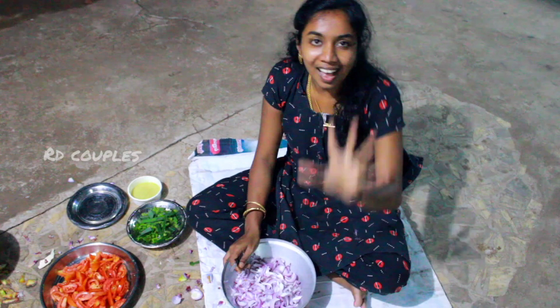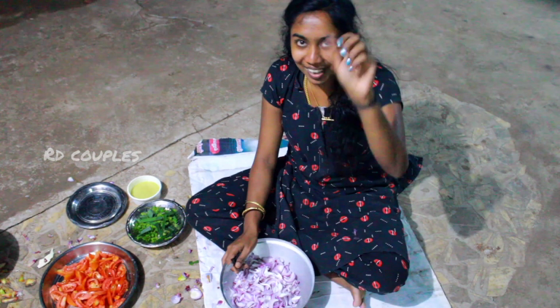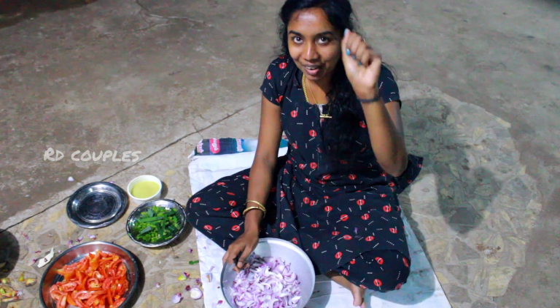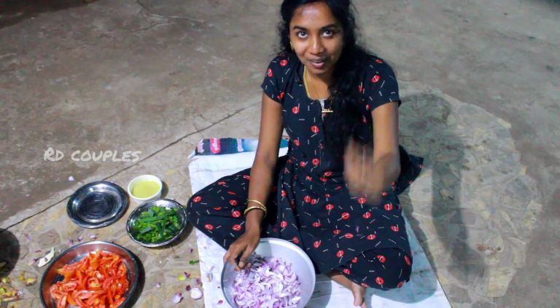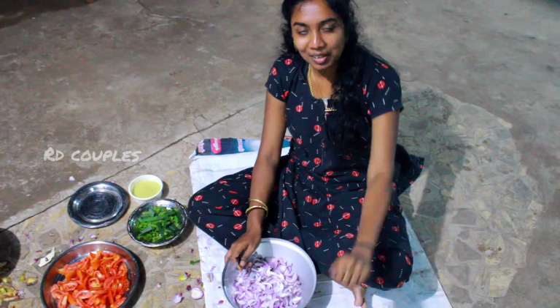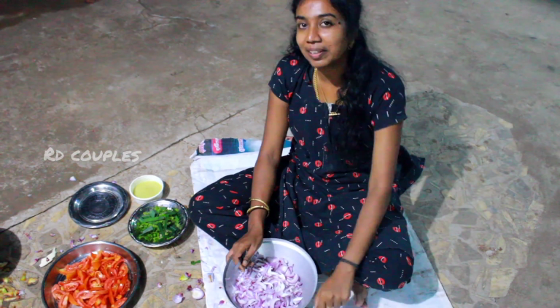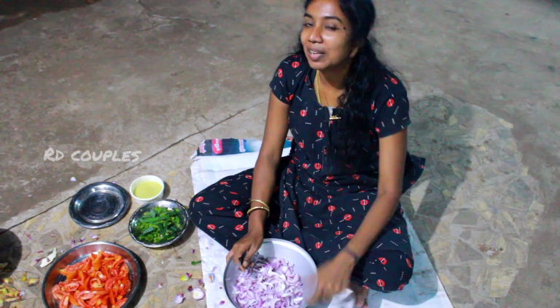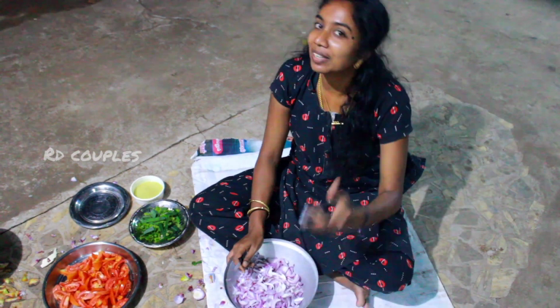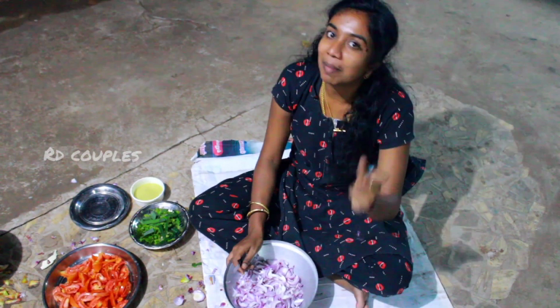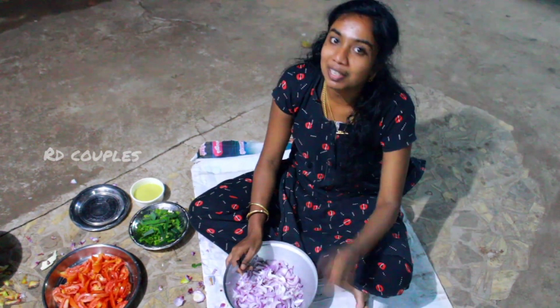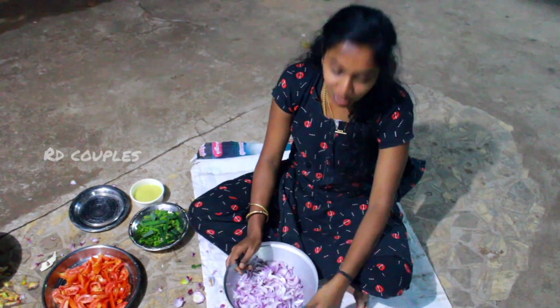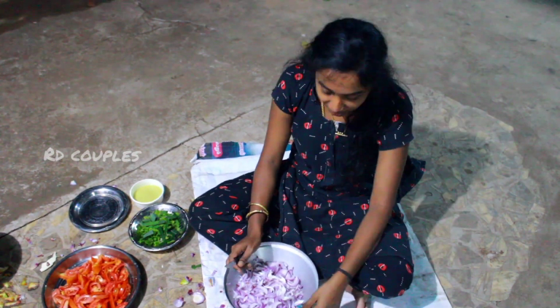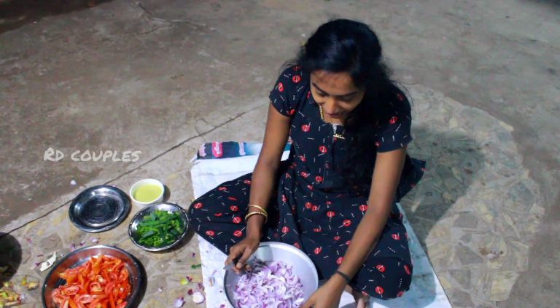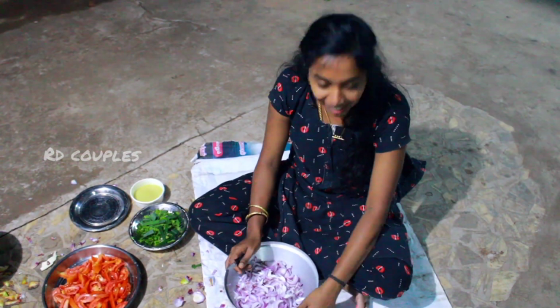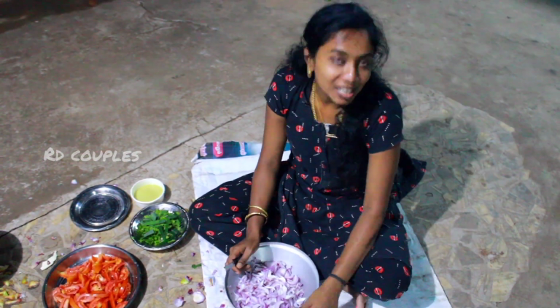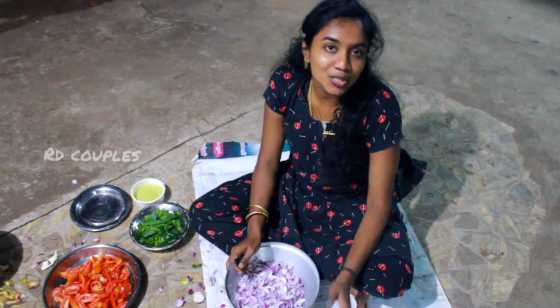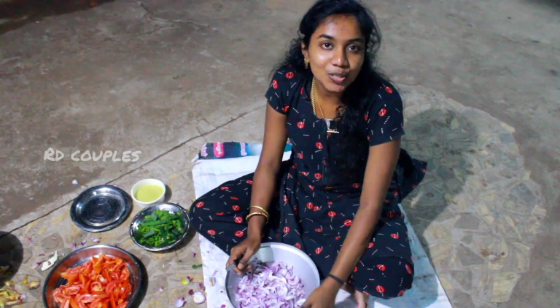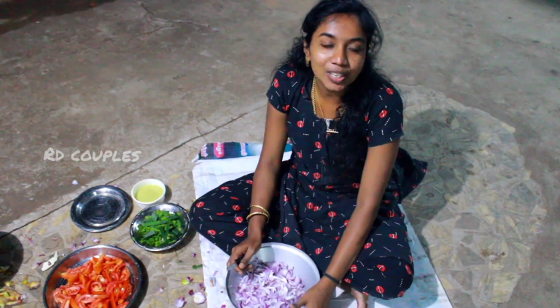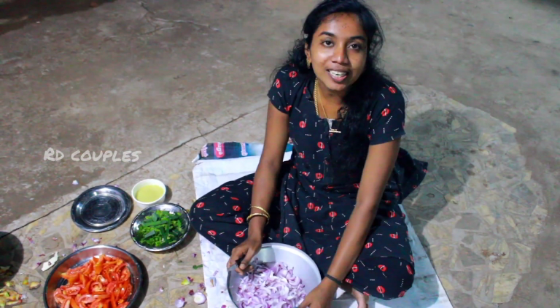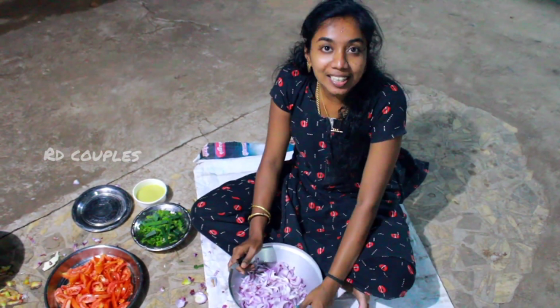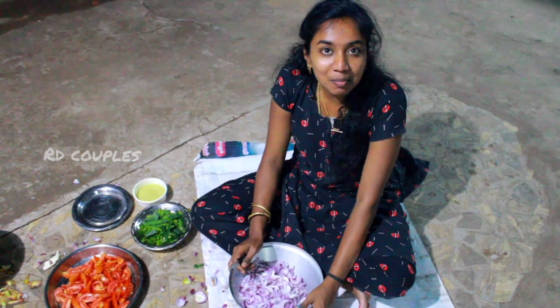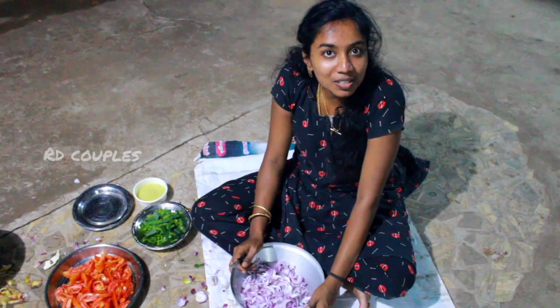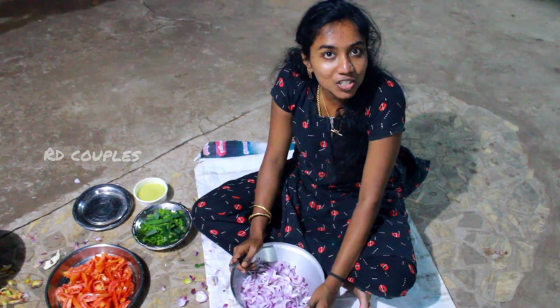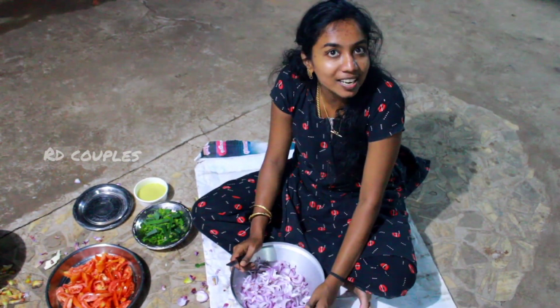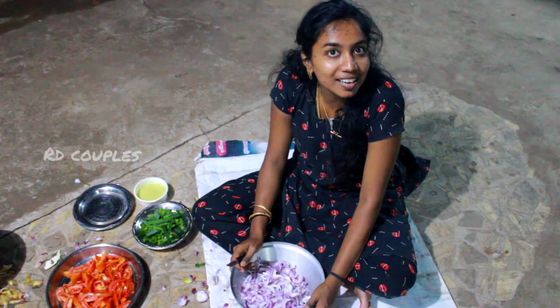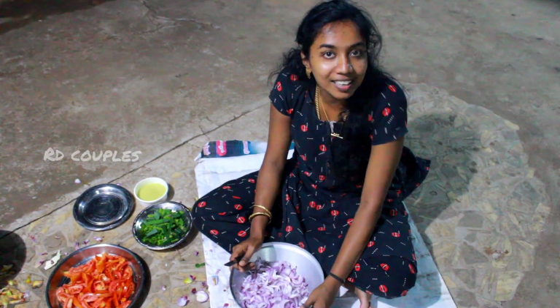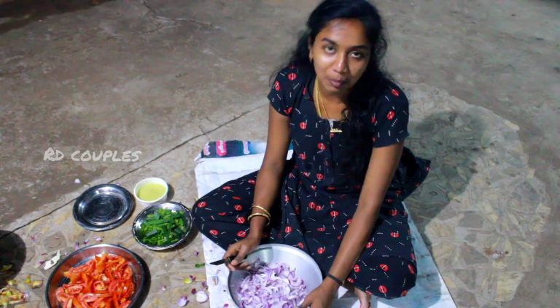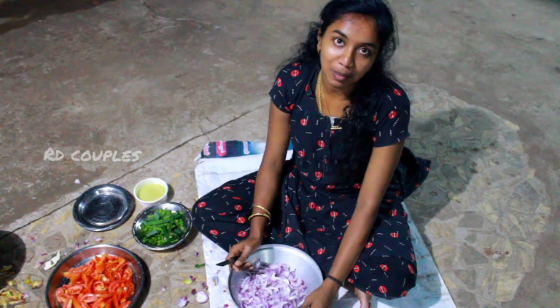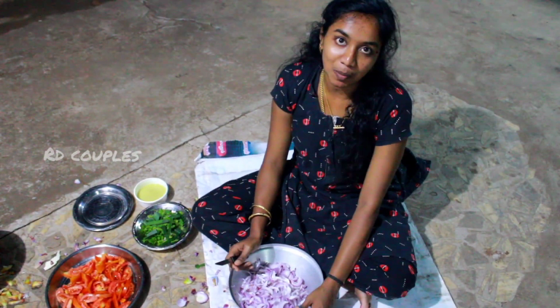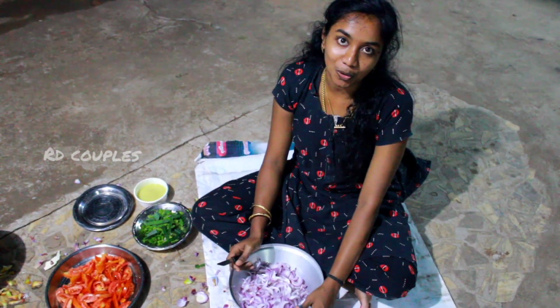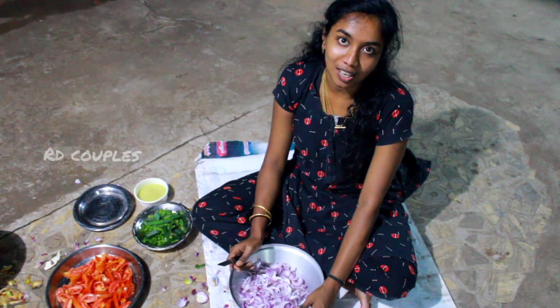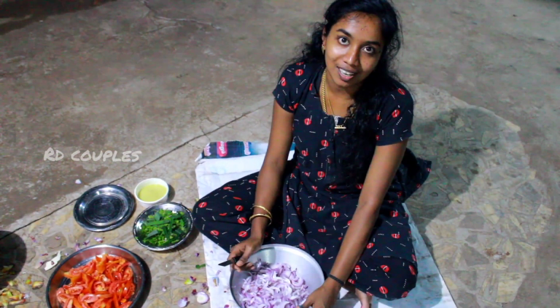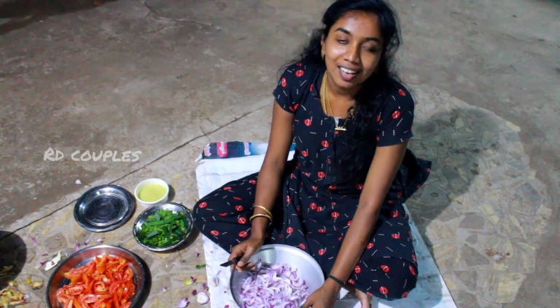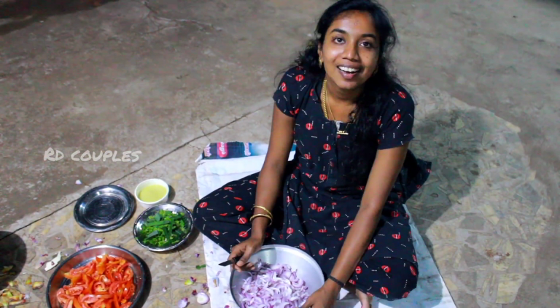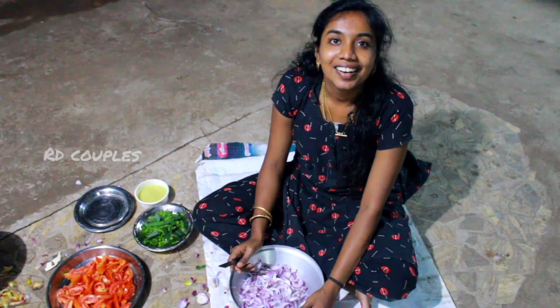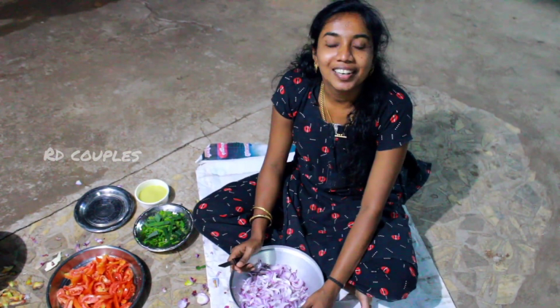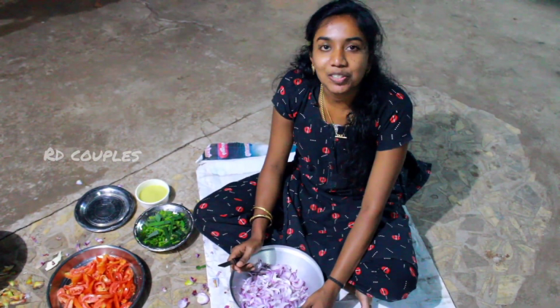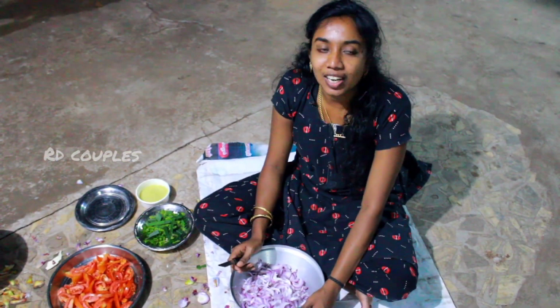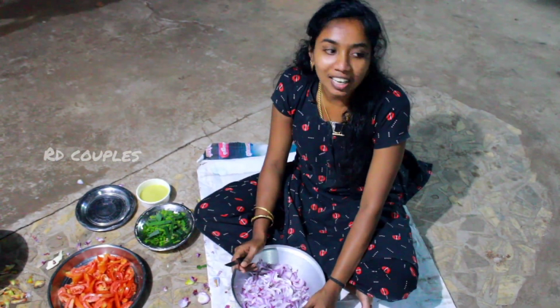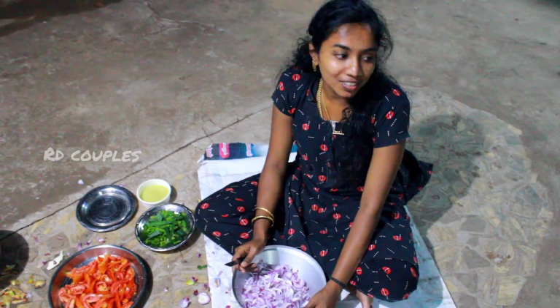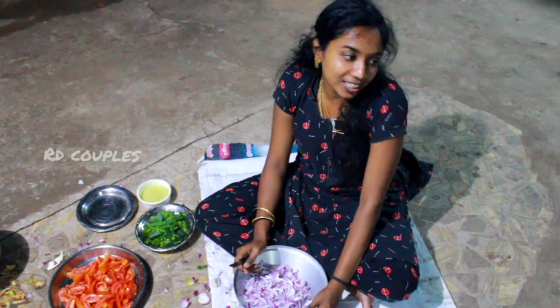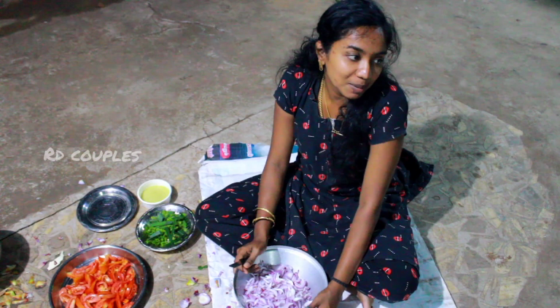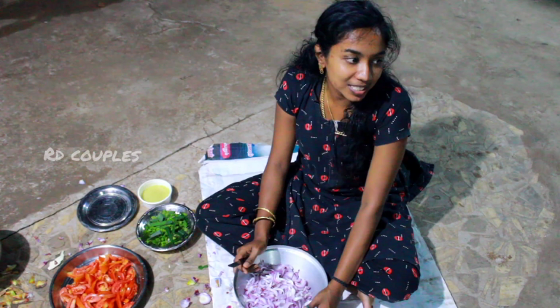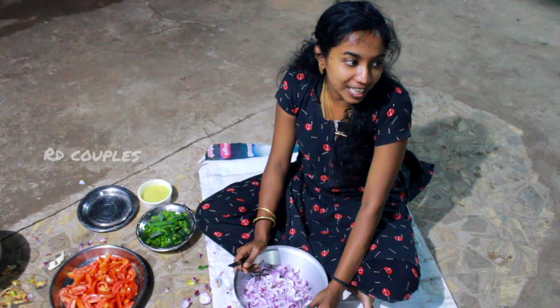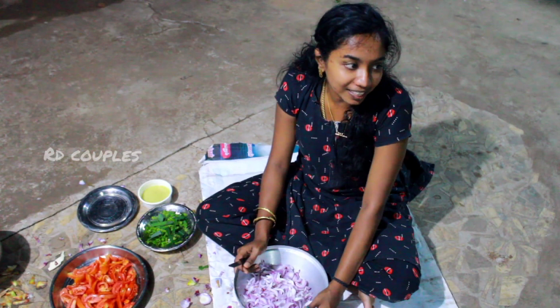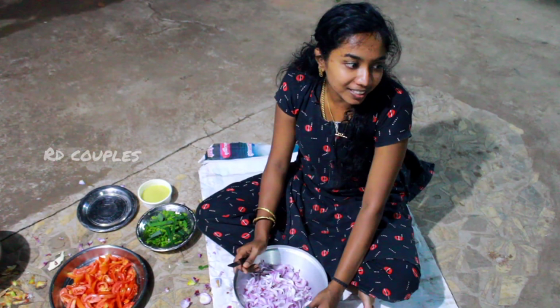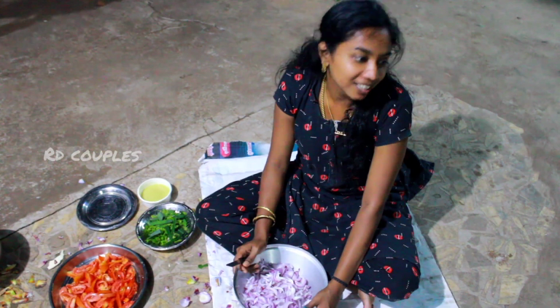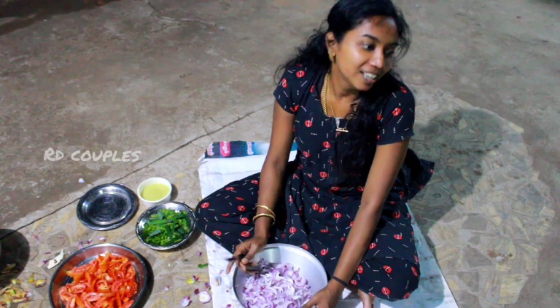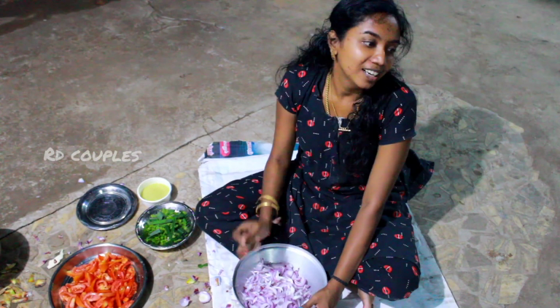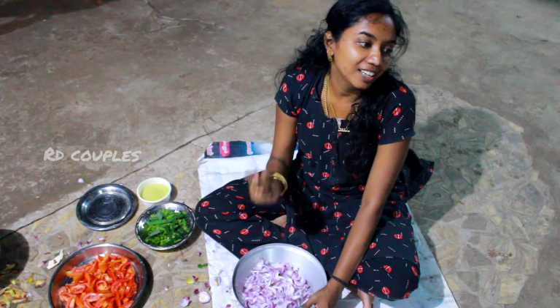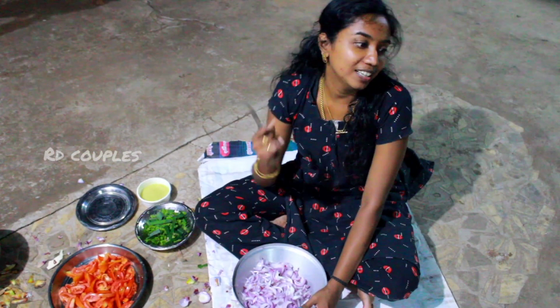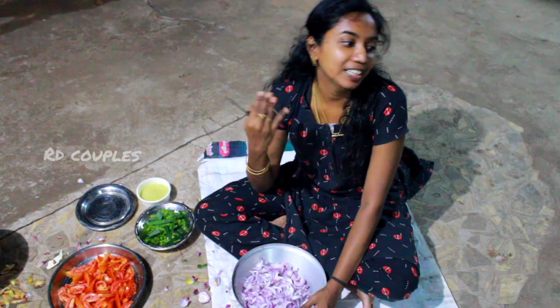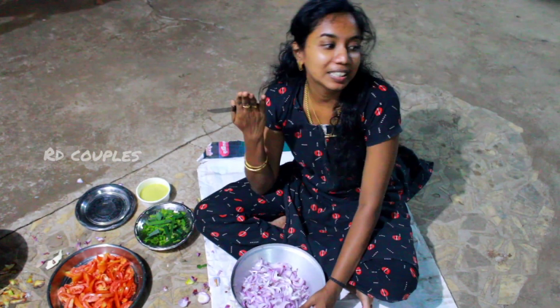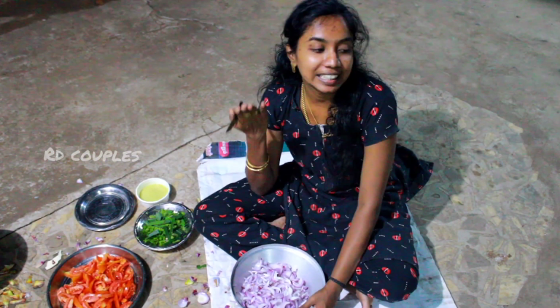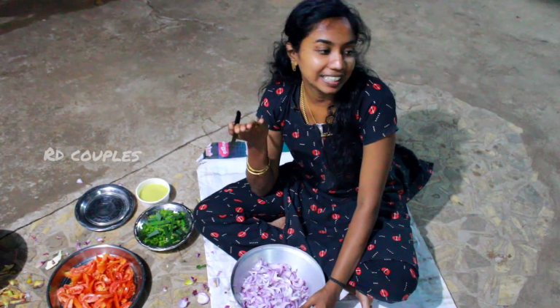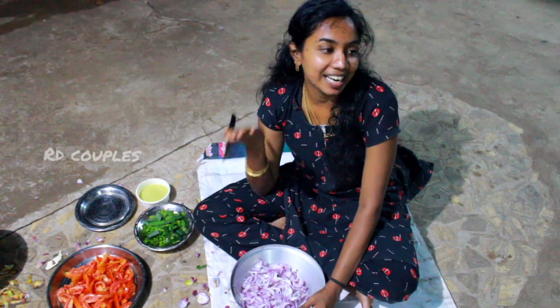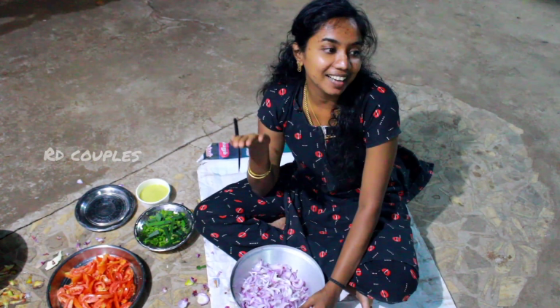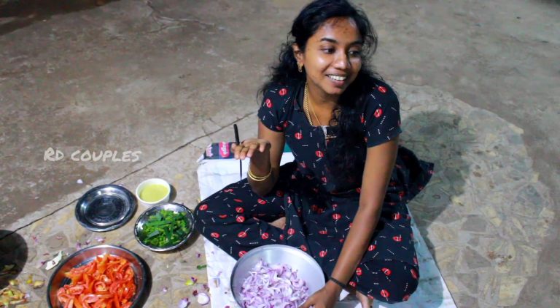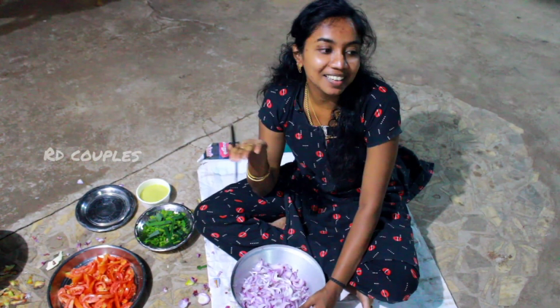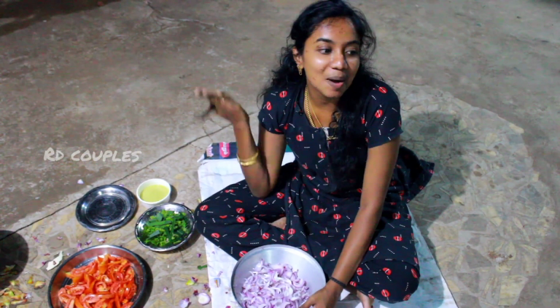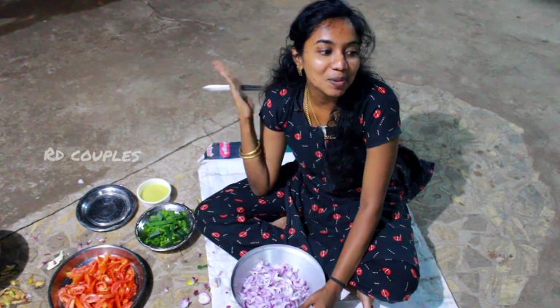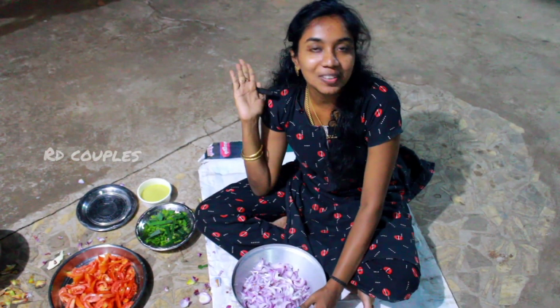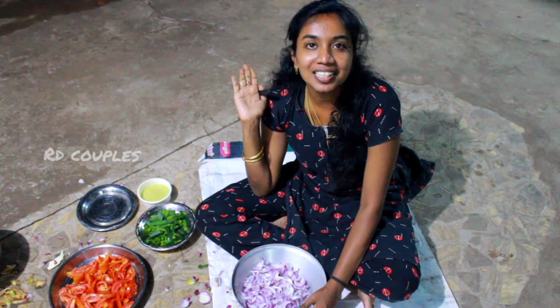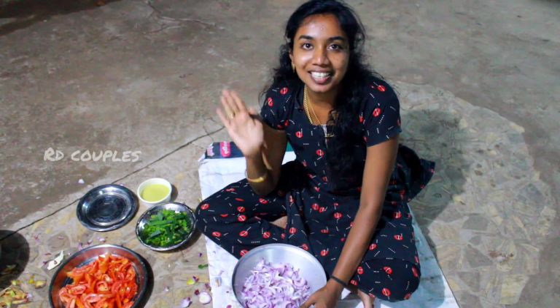Hi, welcome back to our channel. I am going to show you how to make chicken.